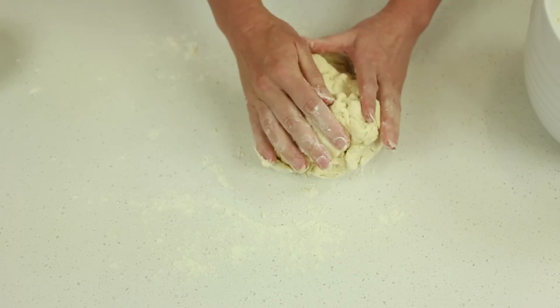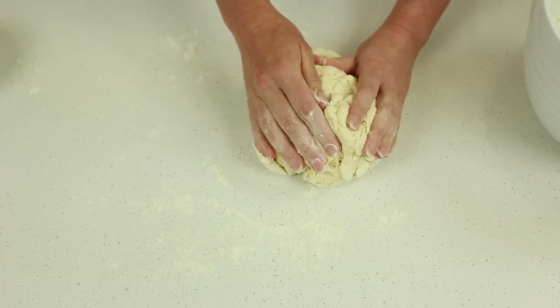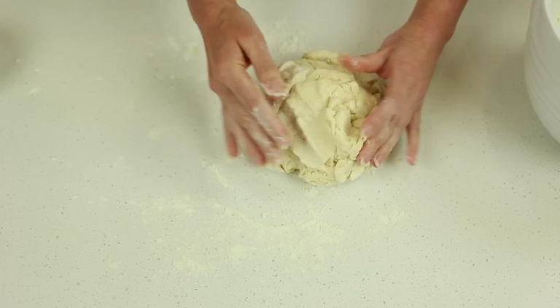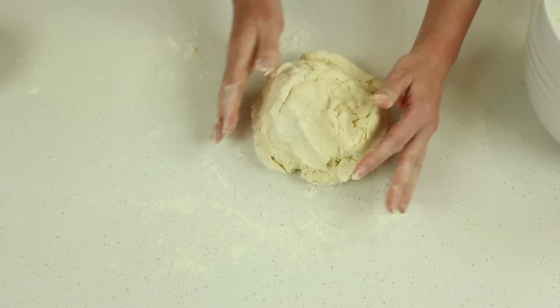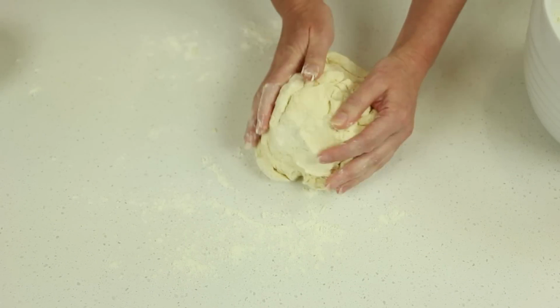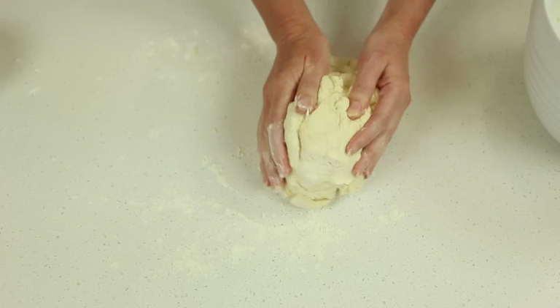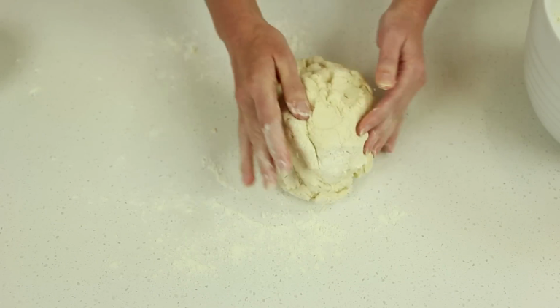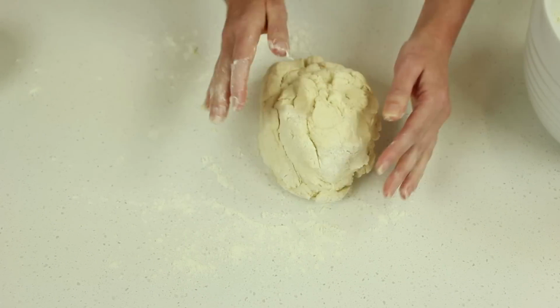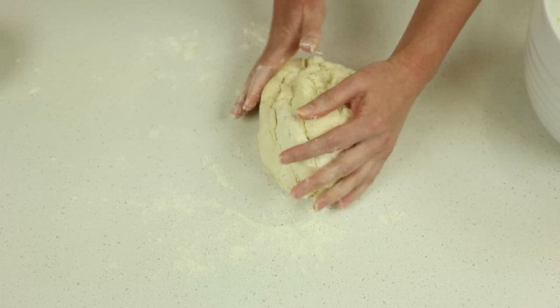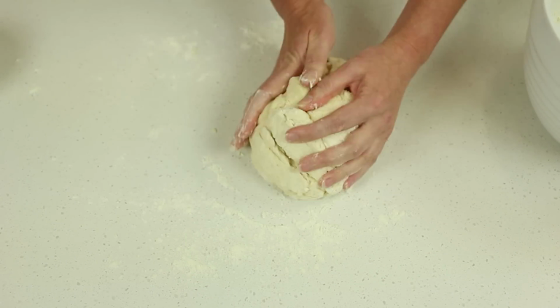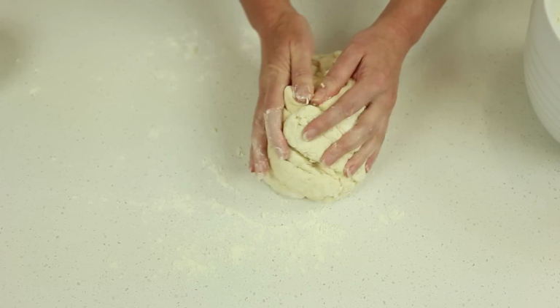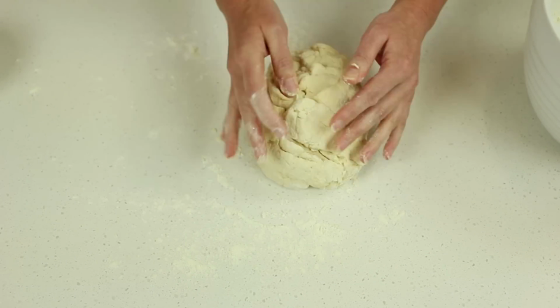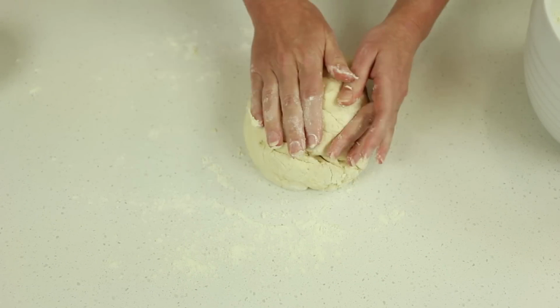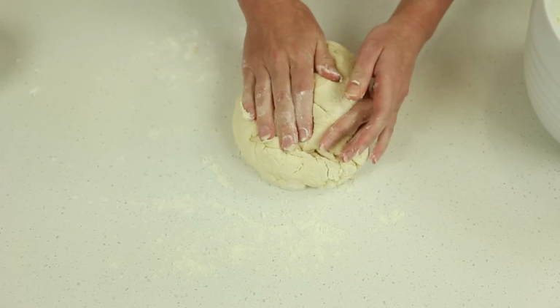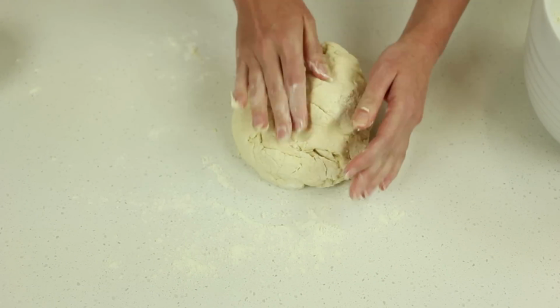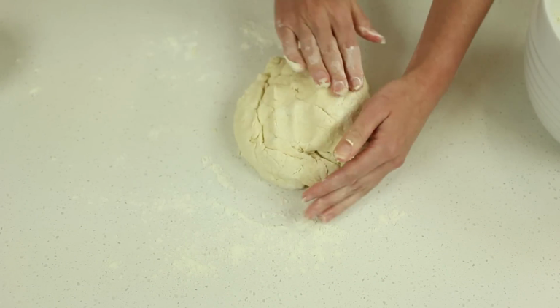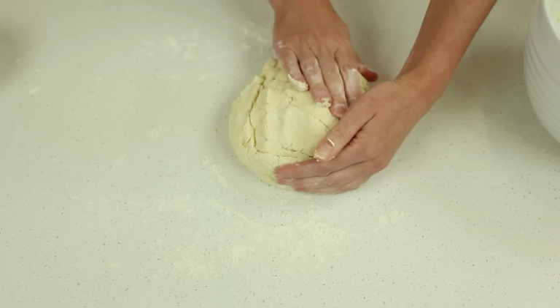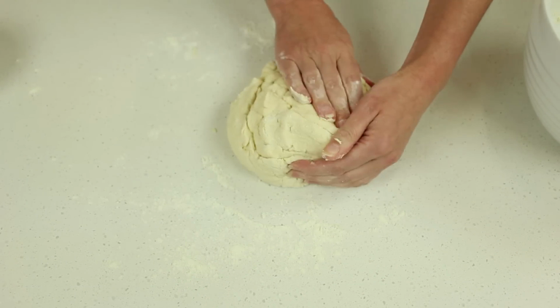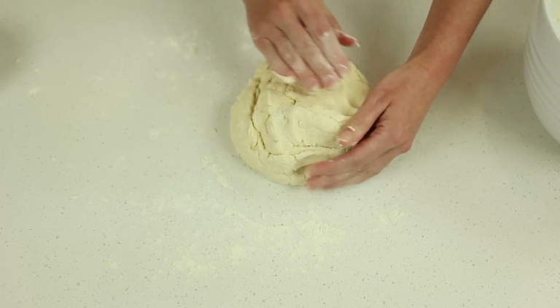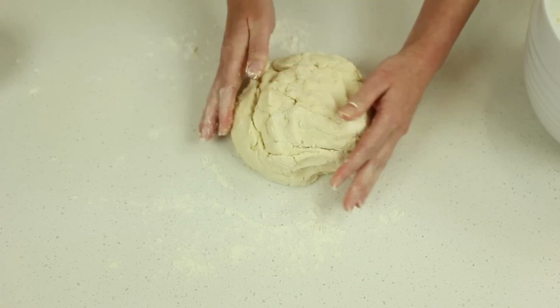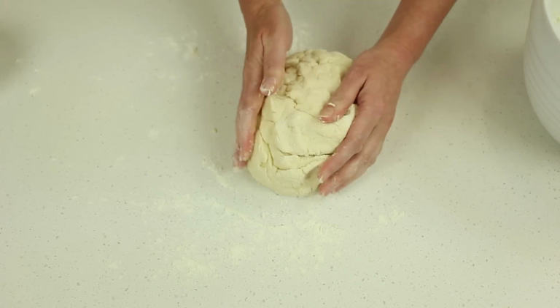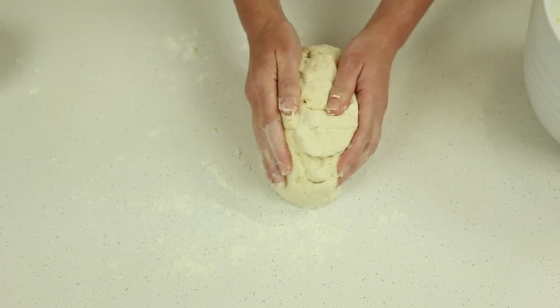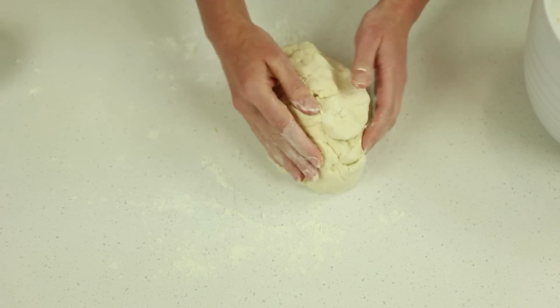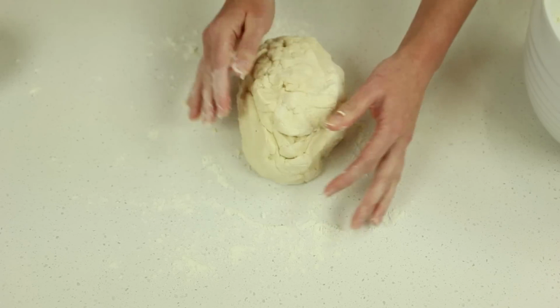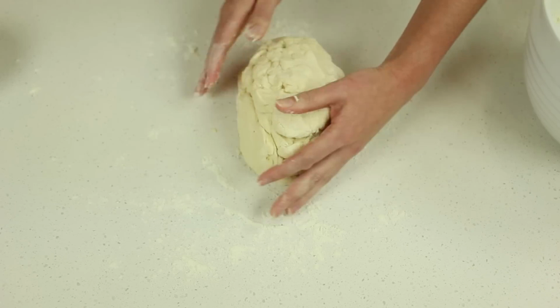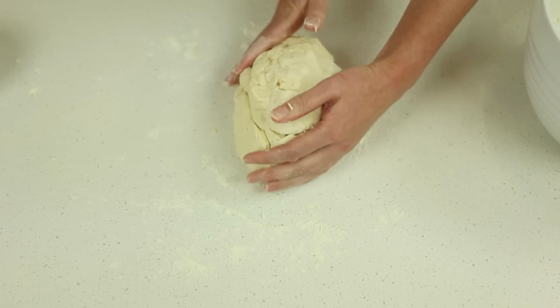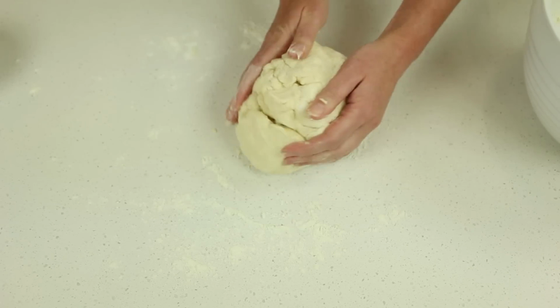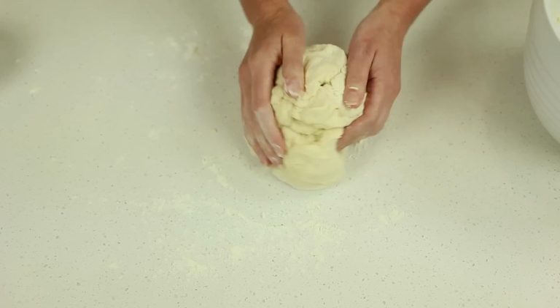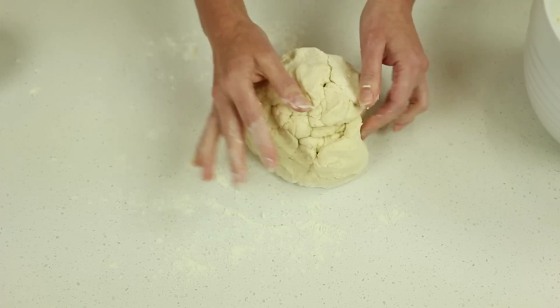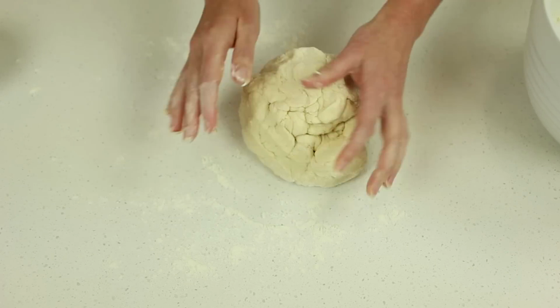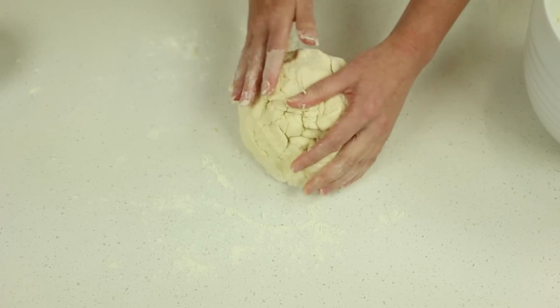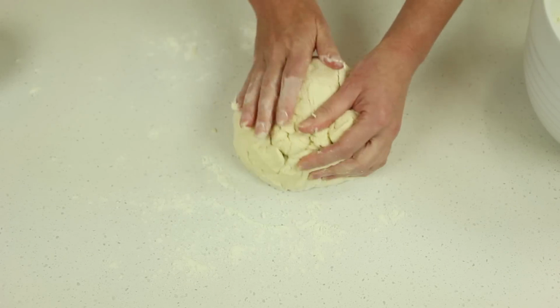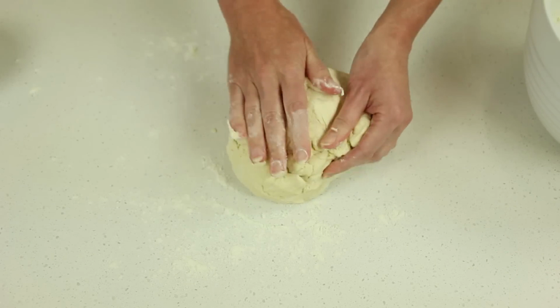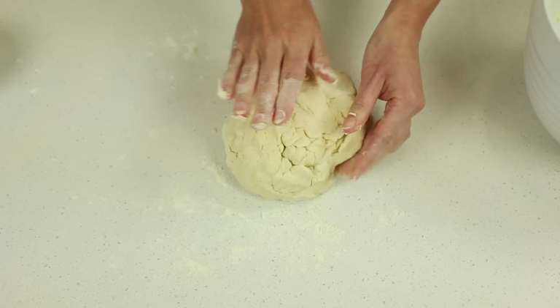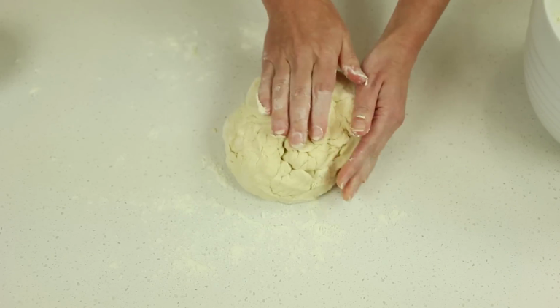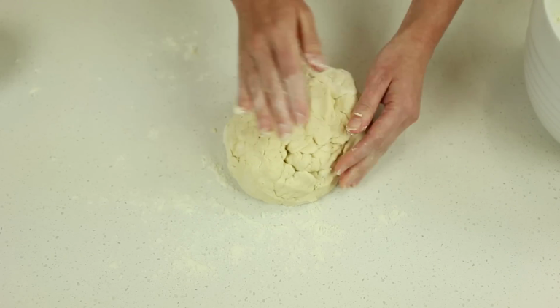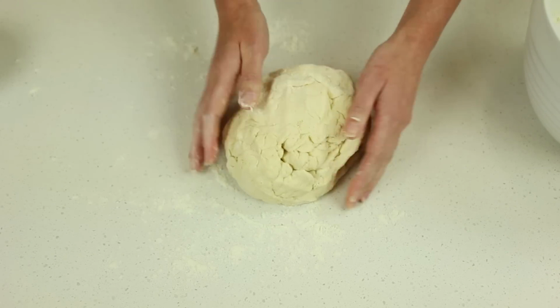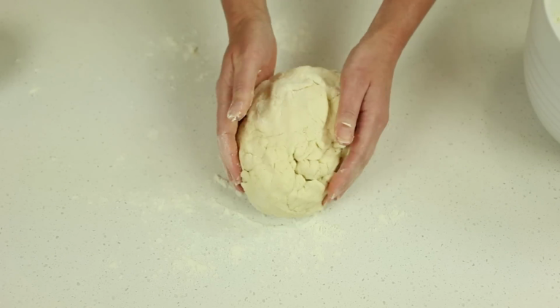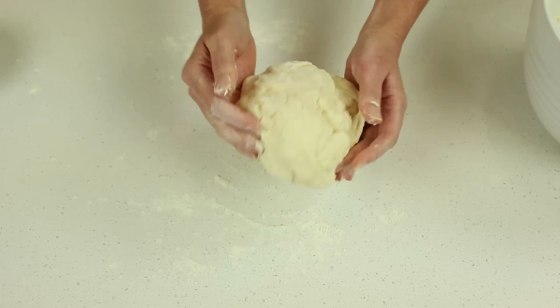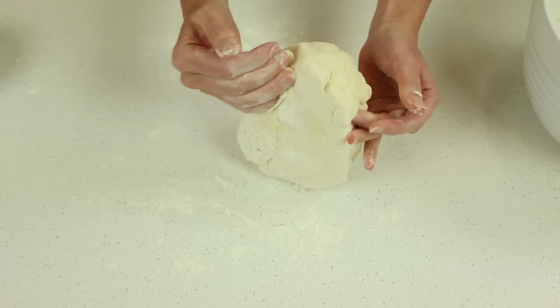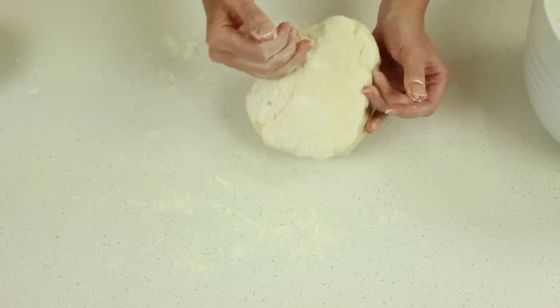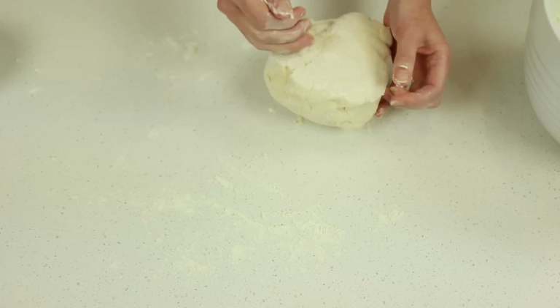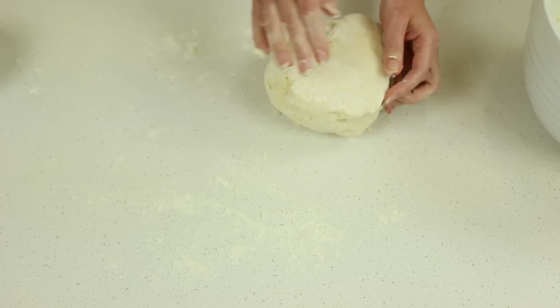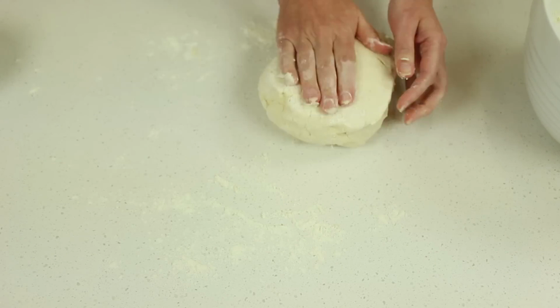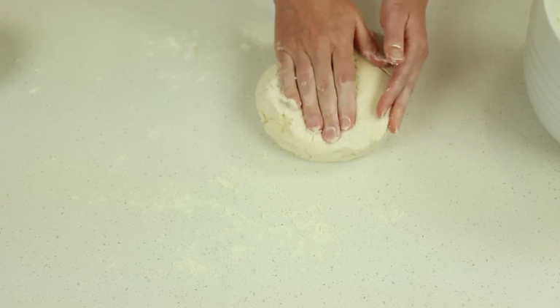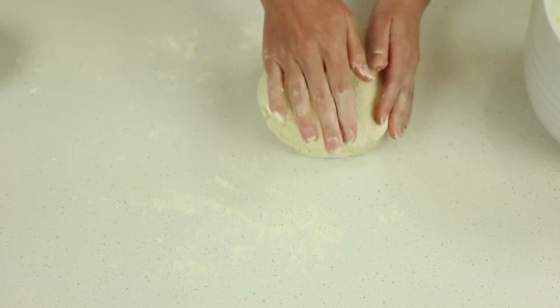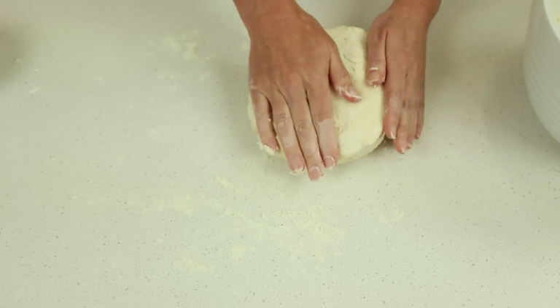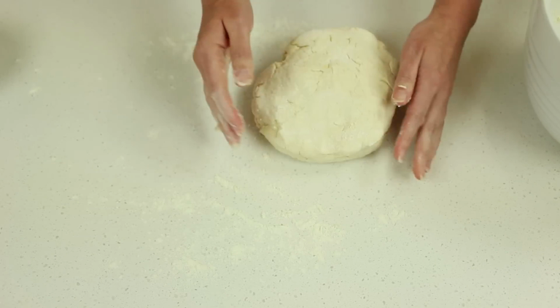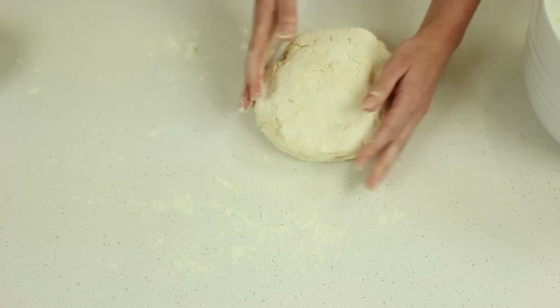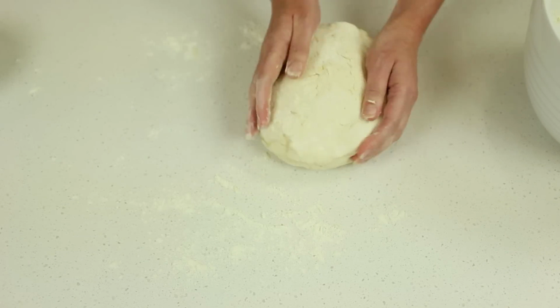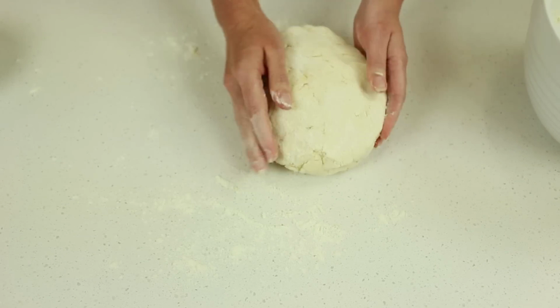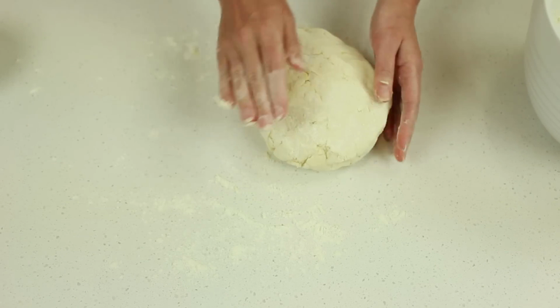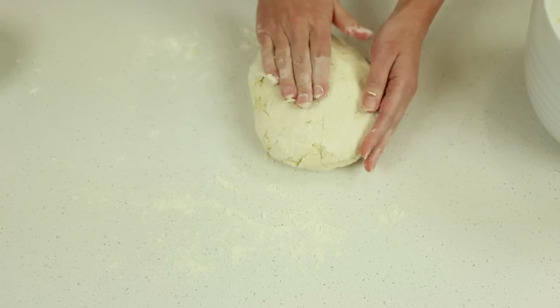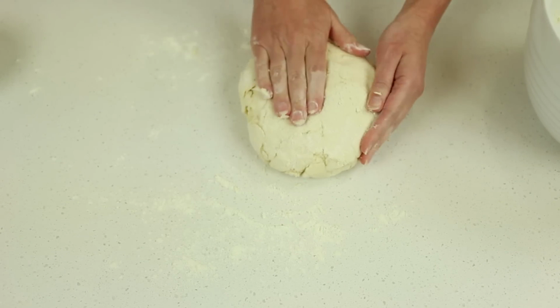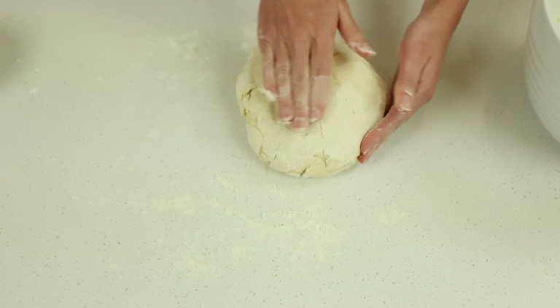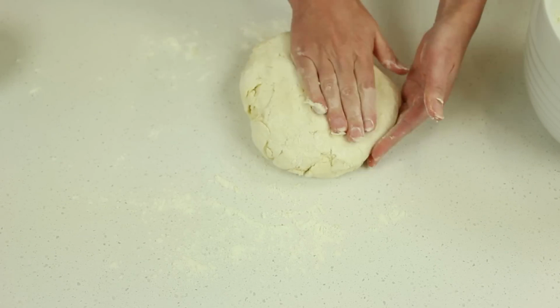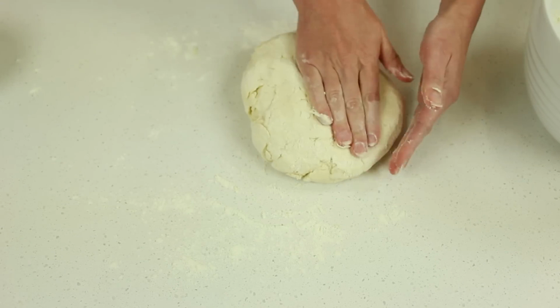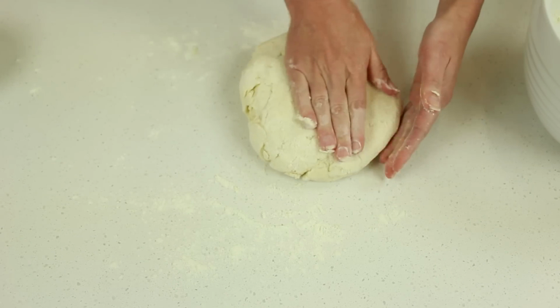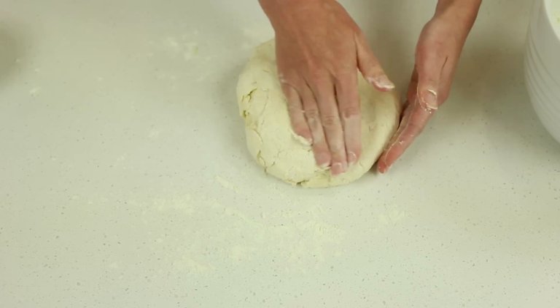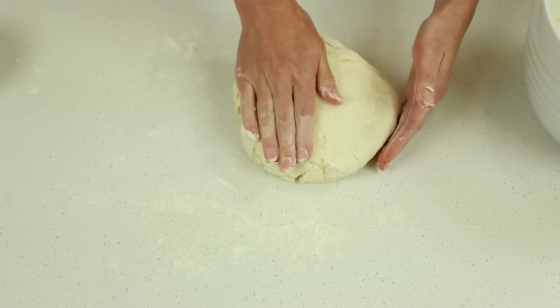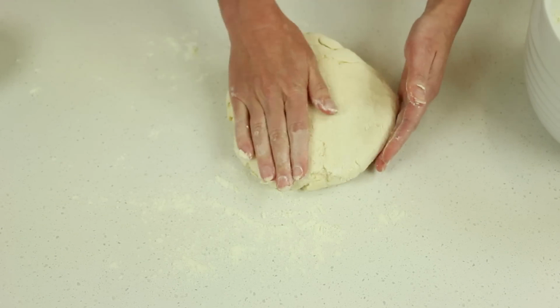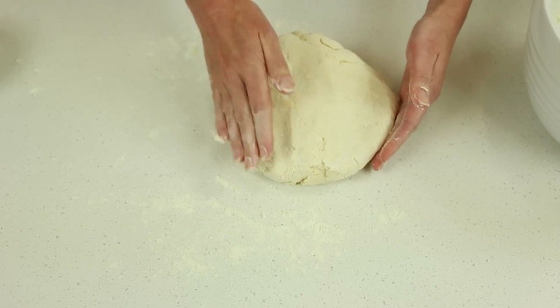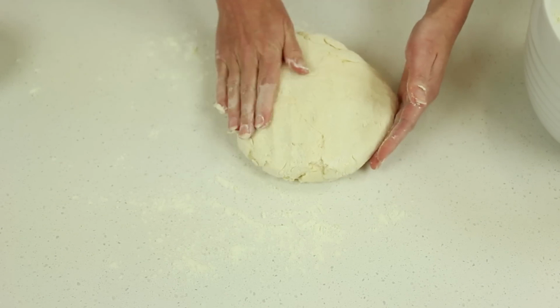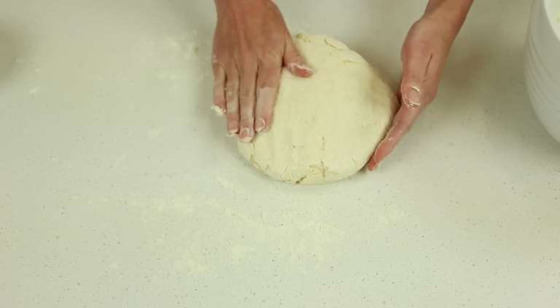It's important to knead very lightly, as heavy, long kneading develops the gluten in the flour and creates denser, heavier scones.